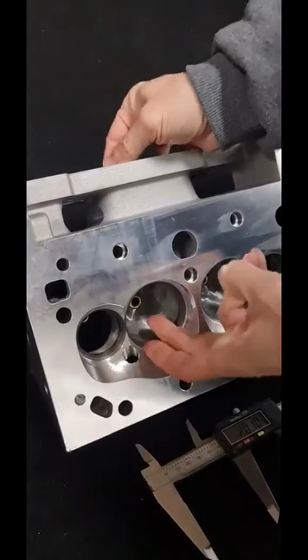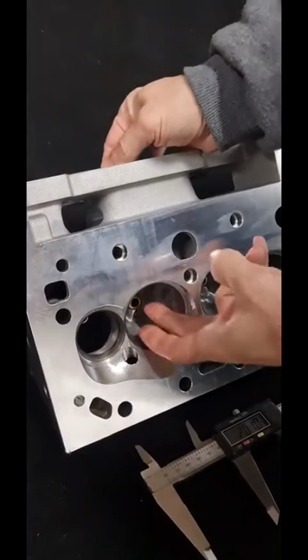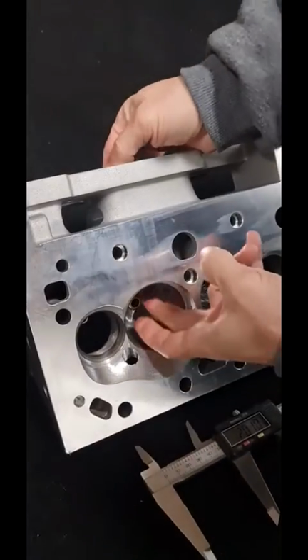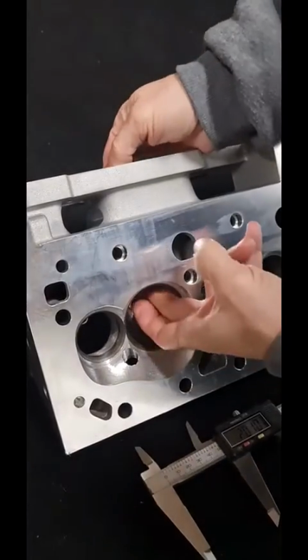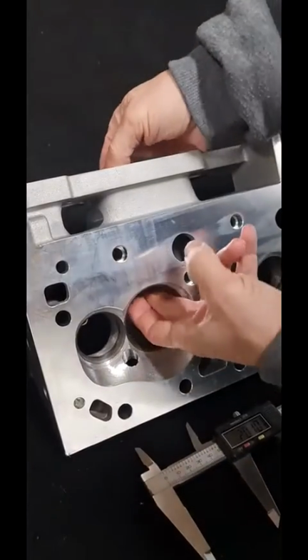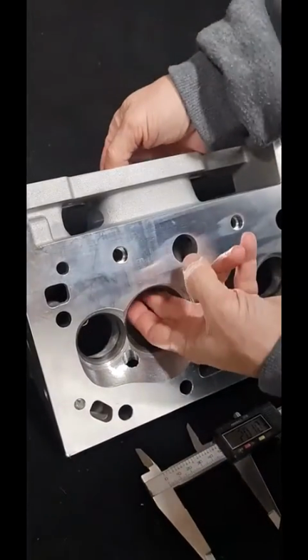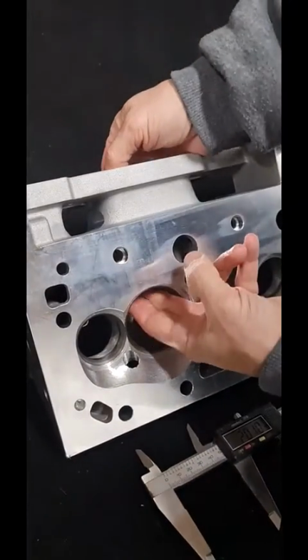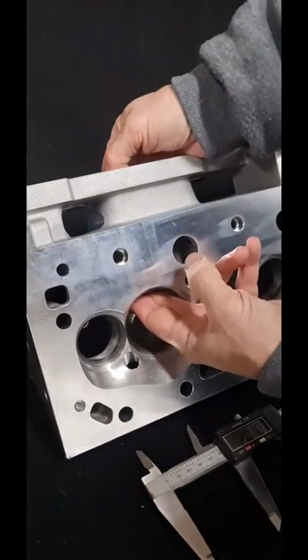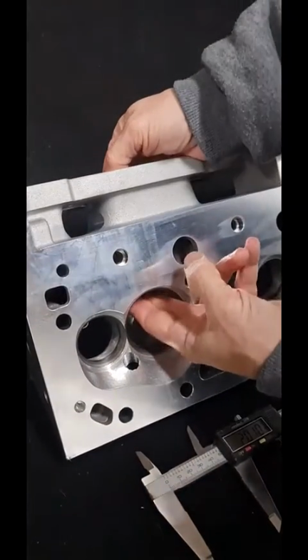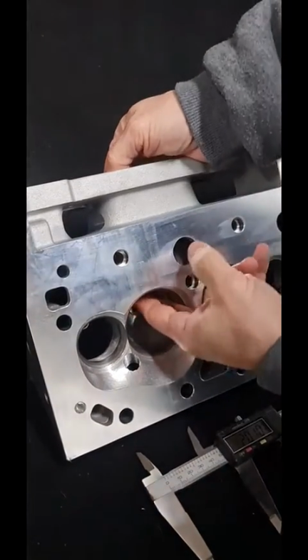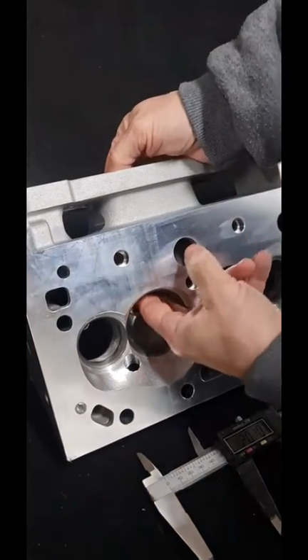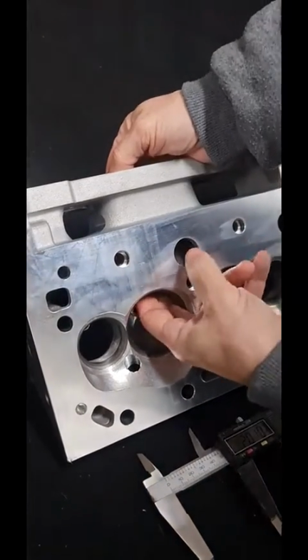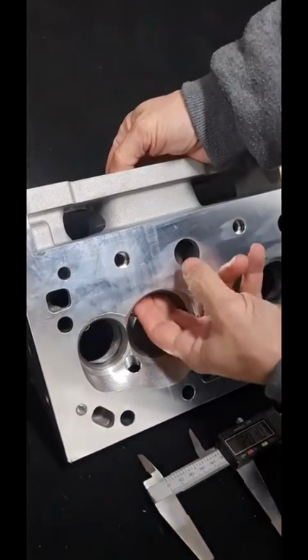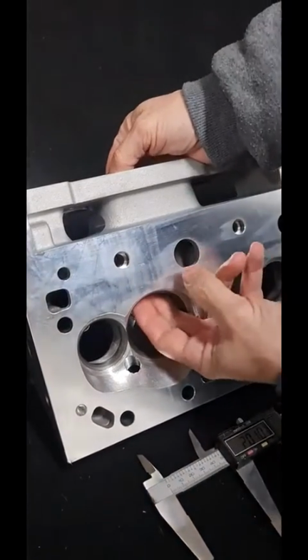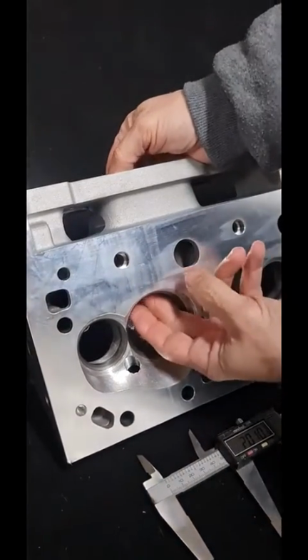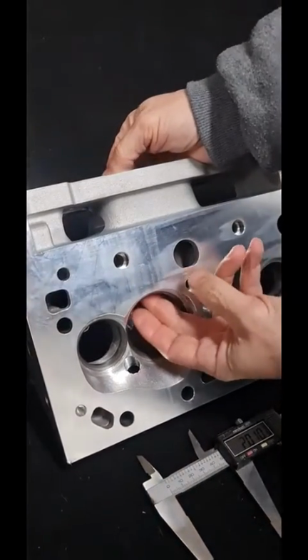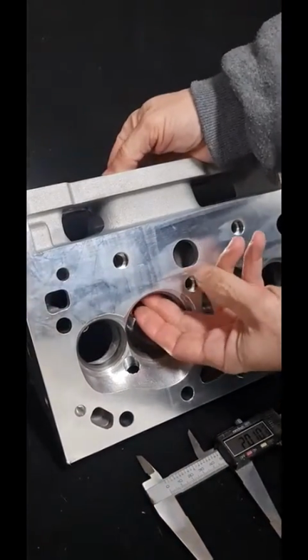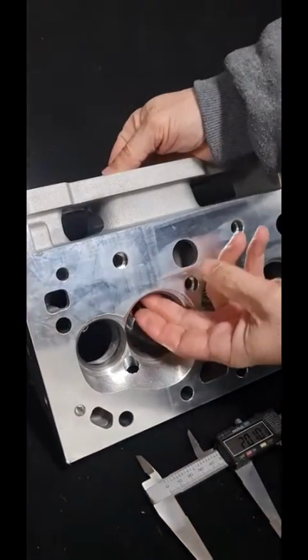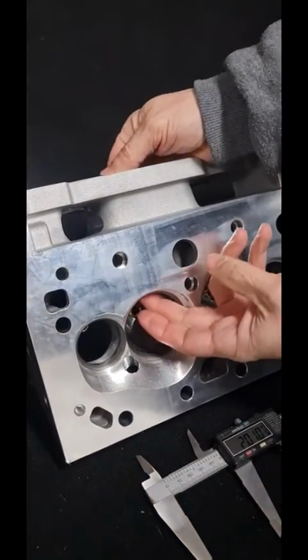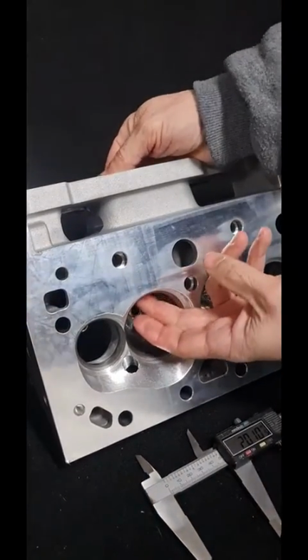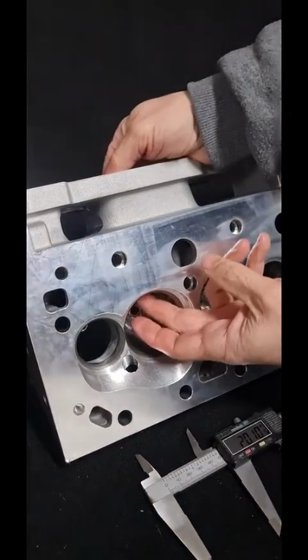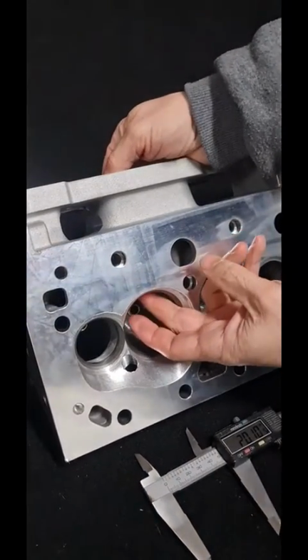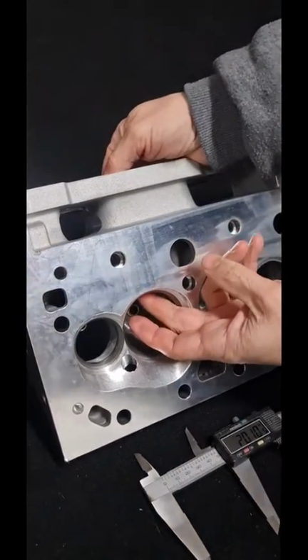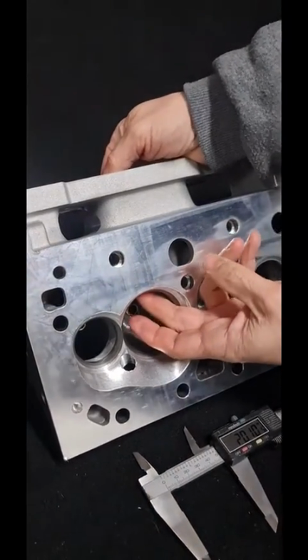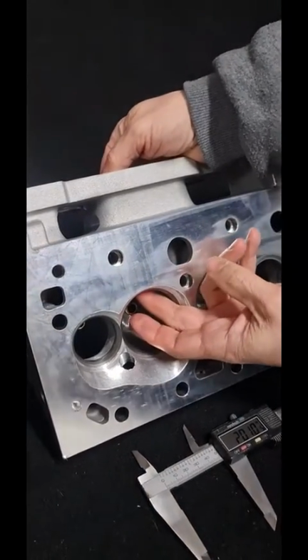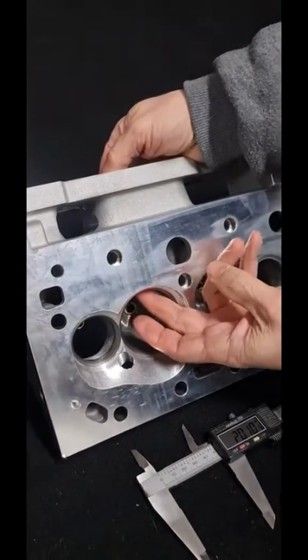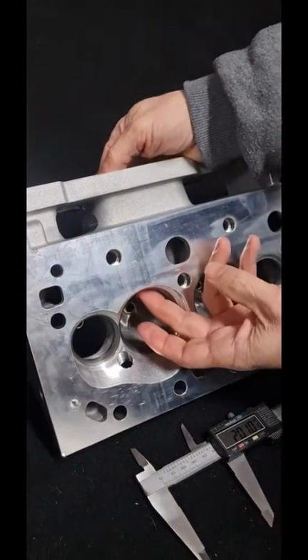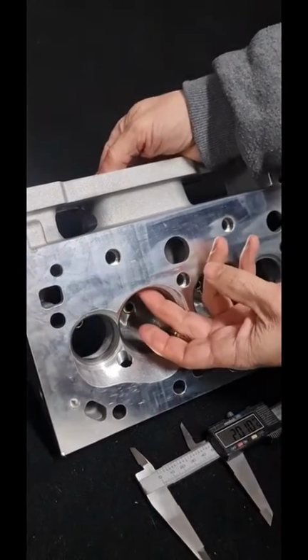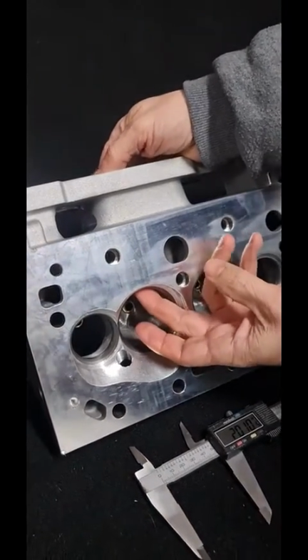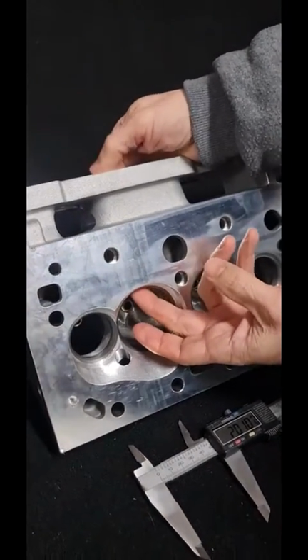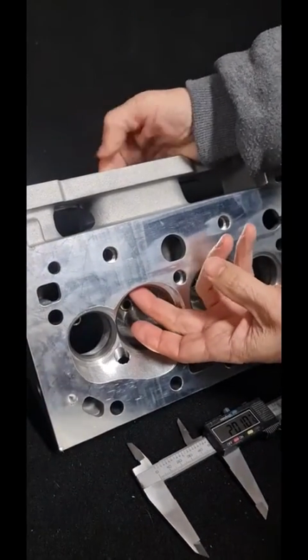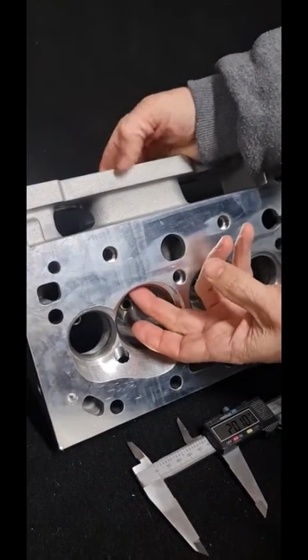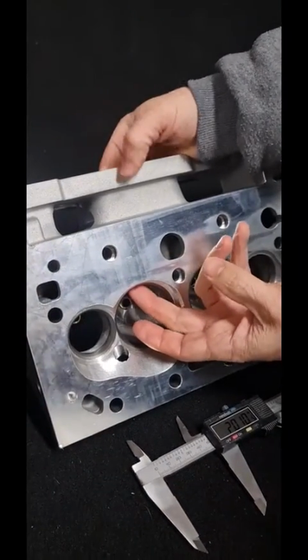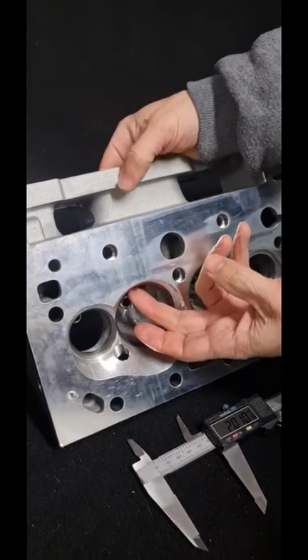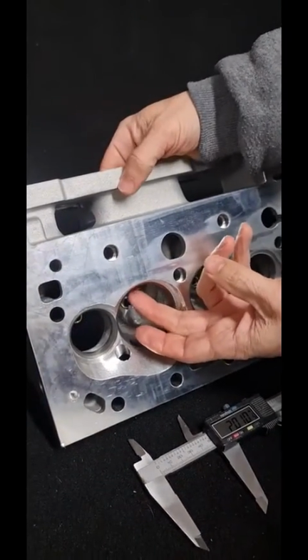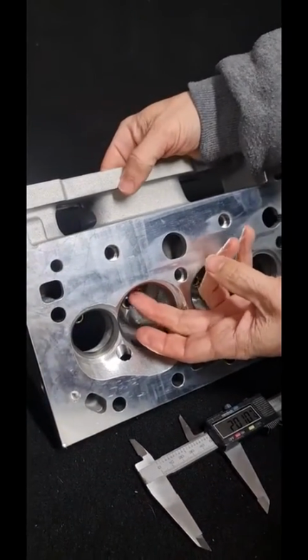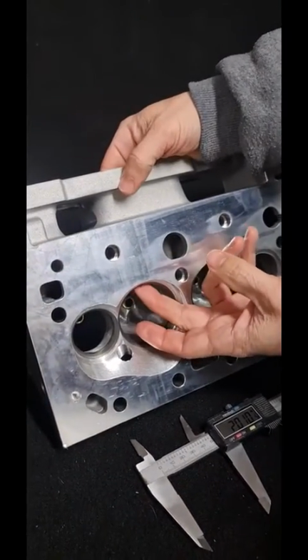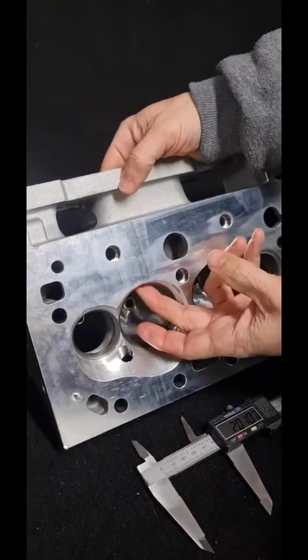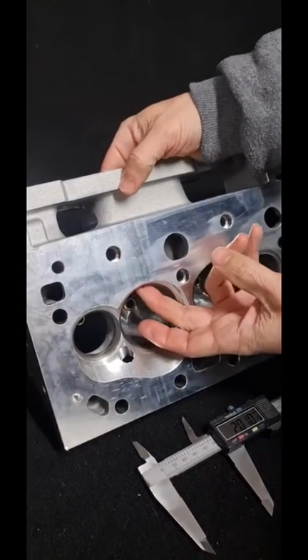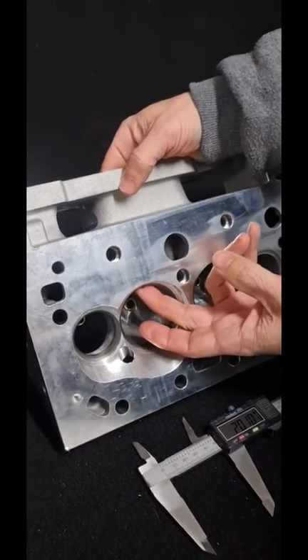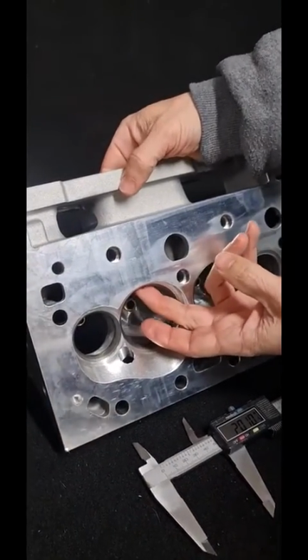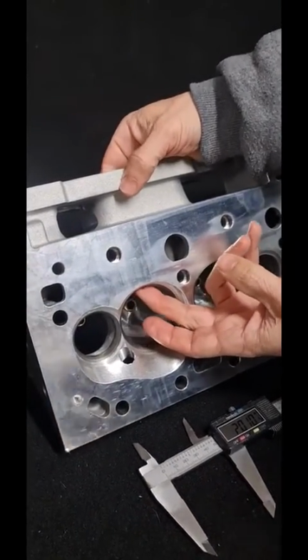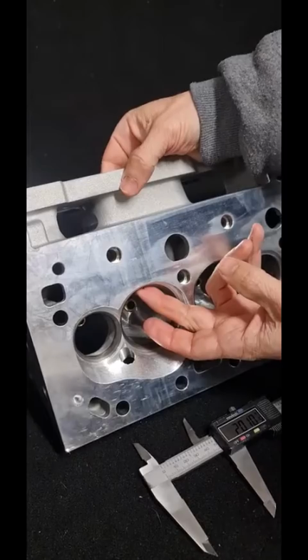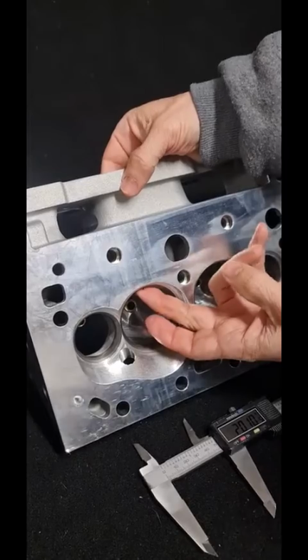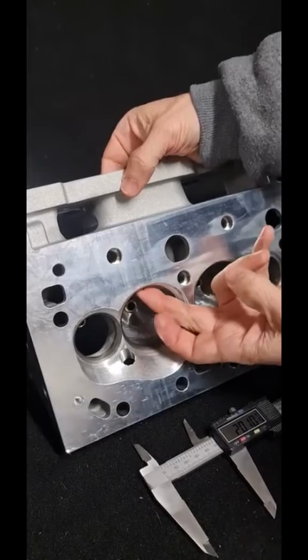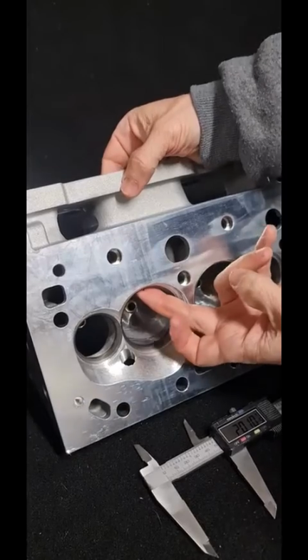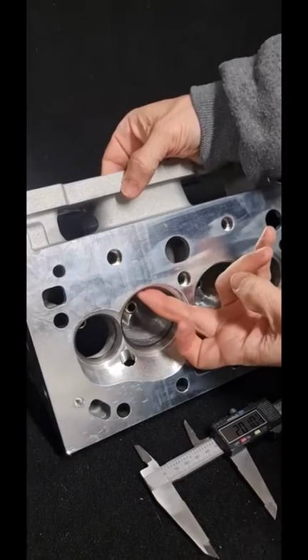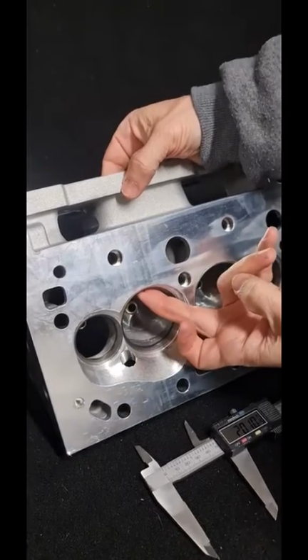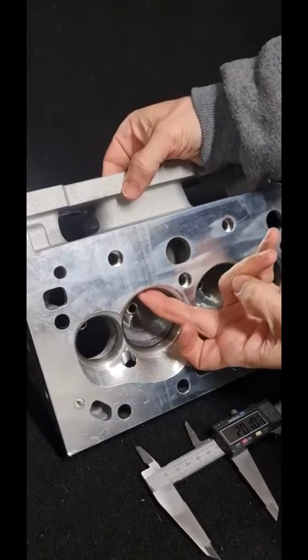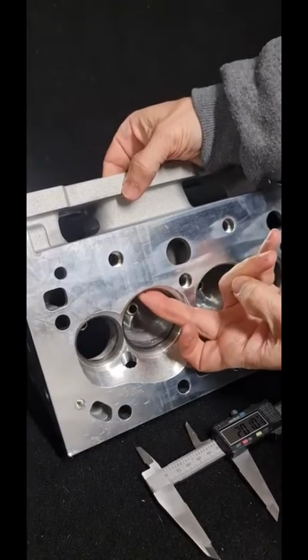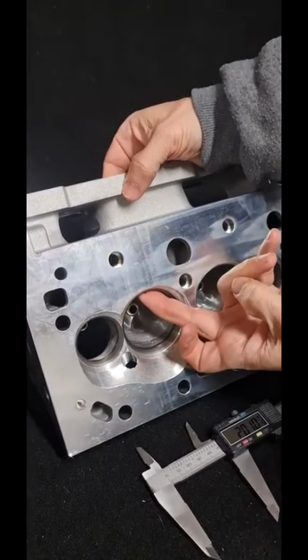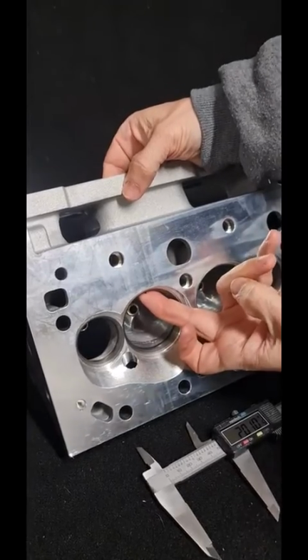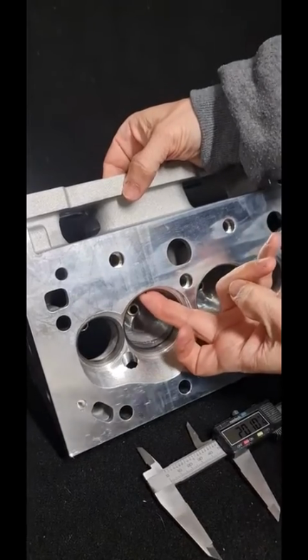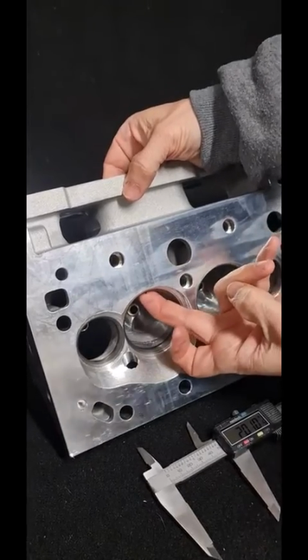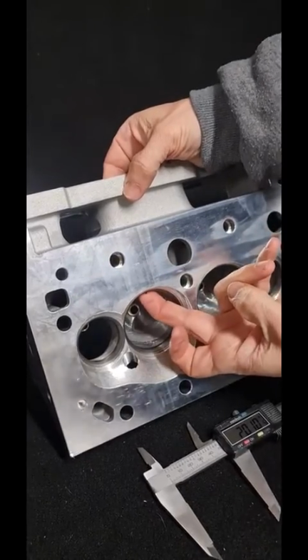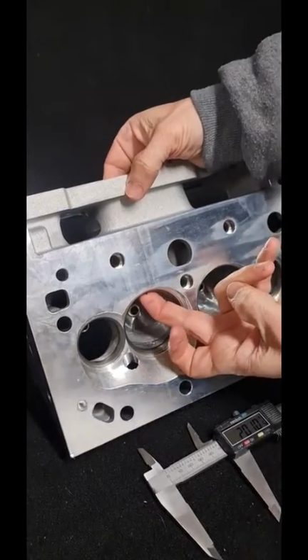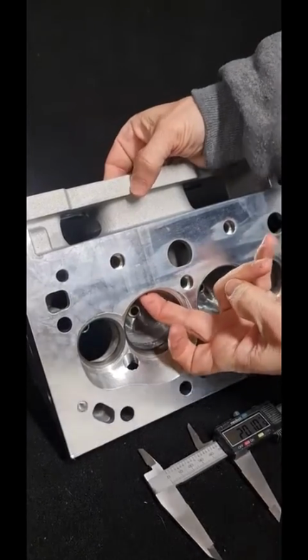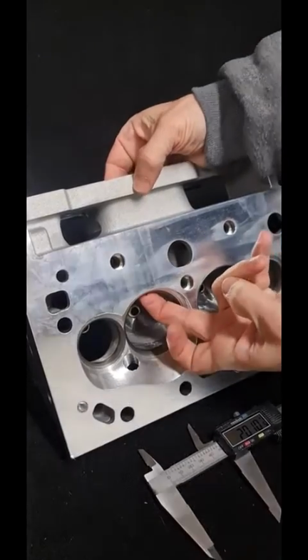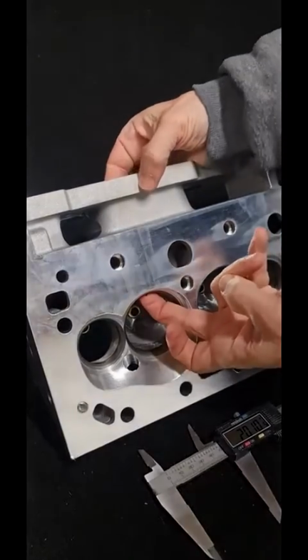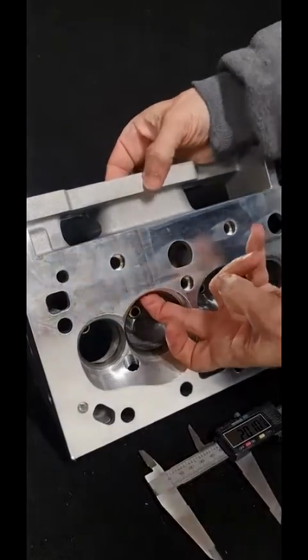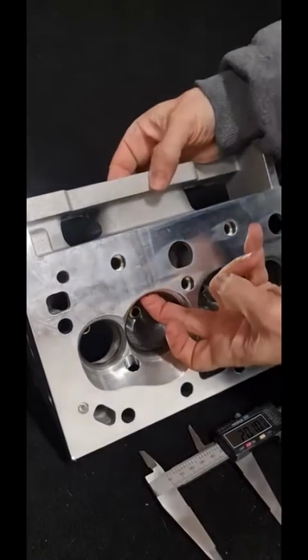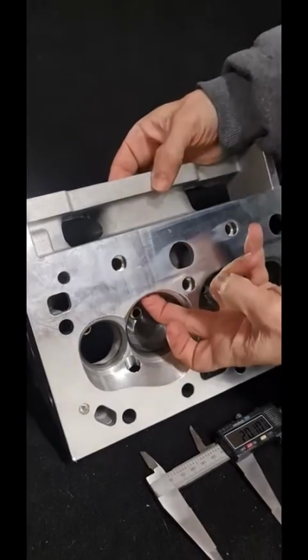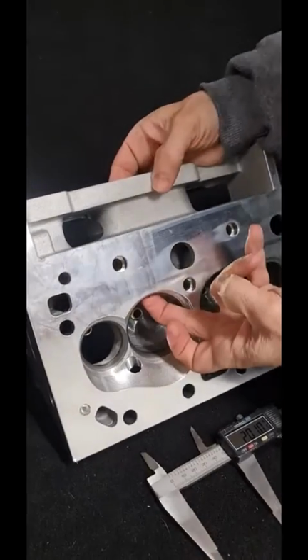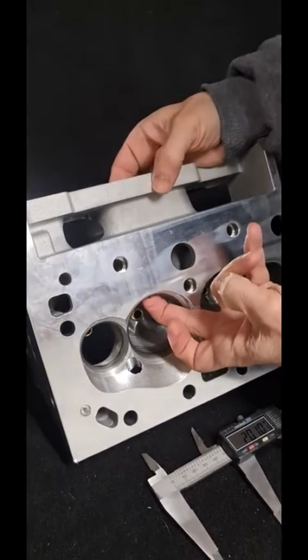Port centerline measurements — how do we do it and what's this info good for? G'day guys, Jake here again from Bane Racing. Alright, let's get into it.